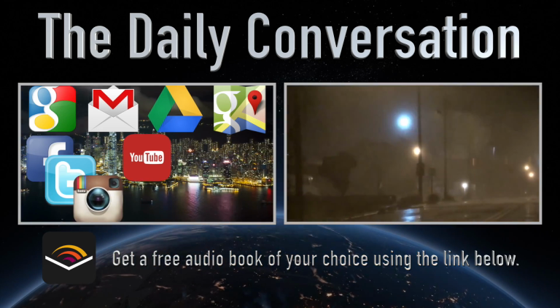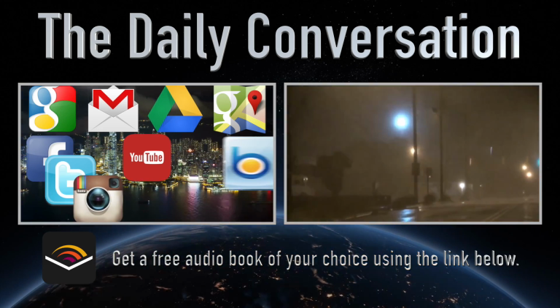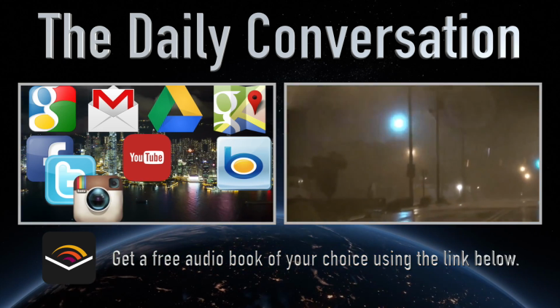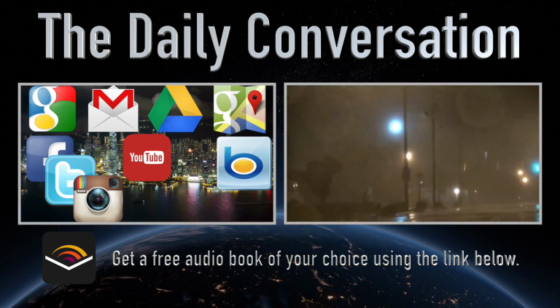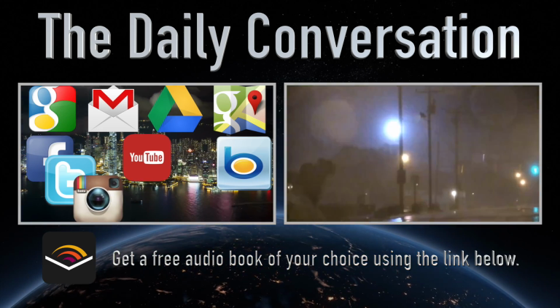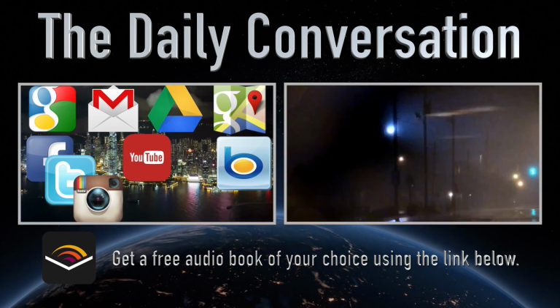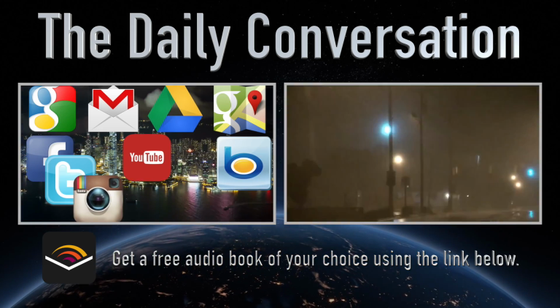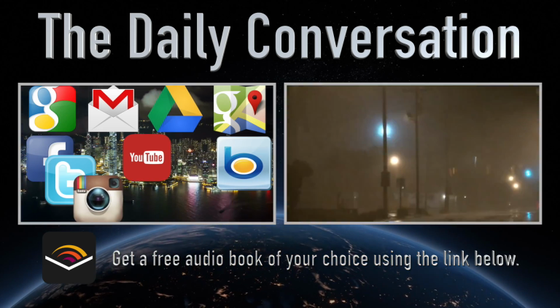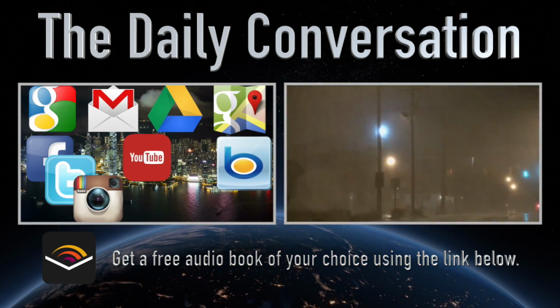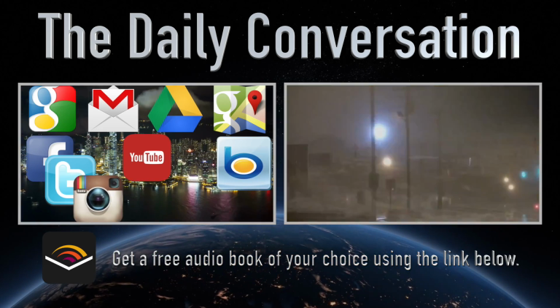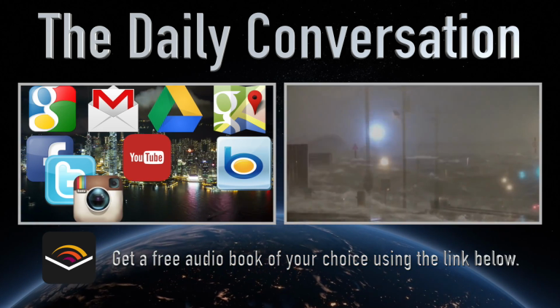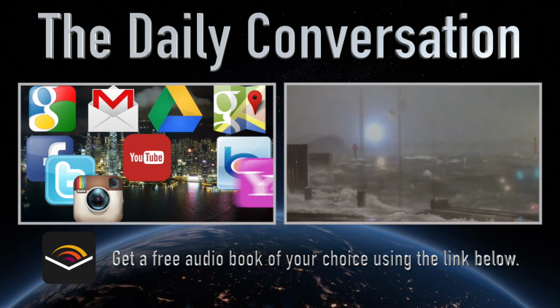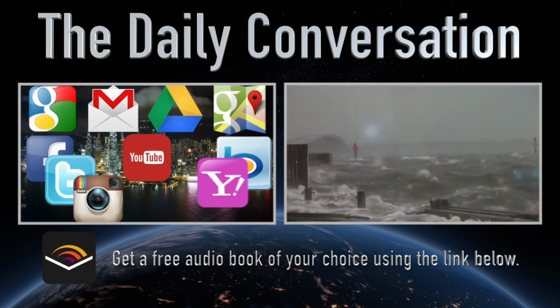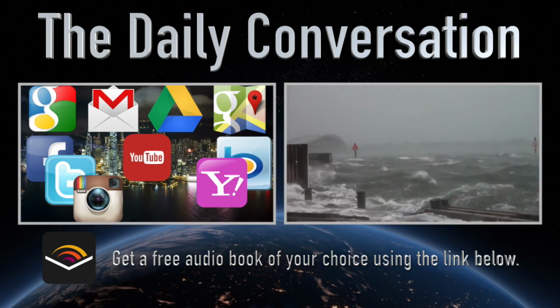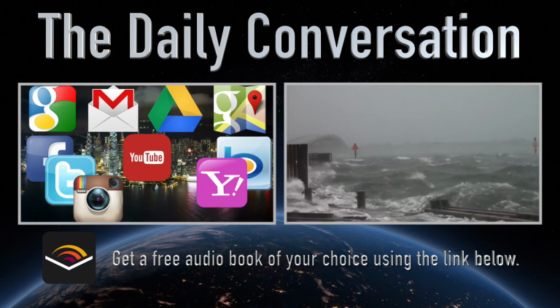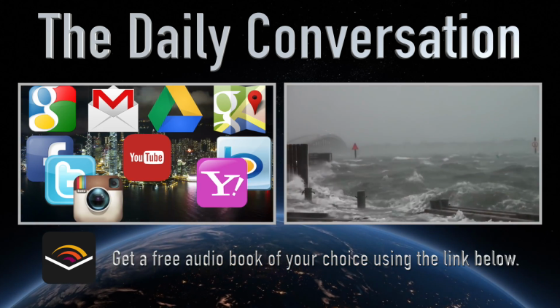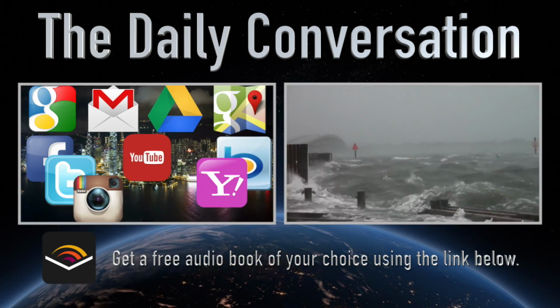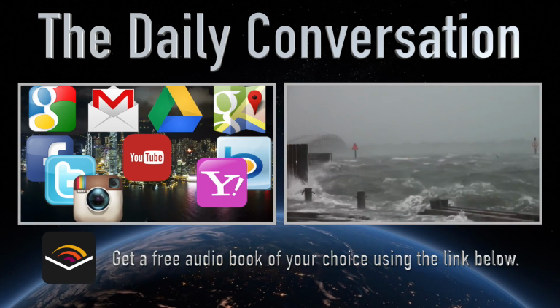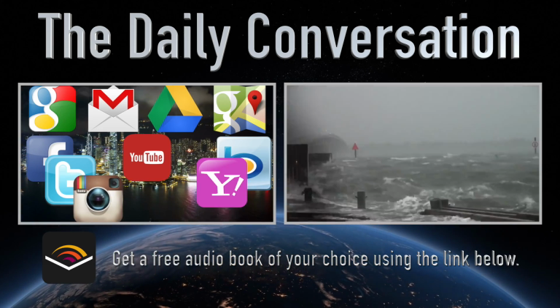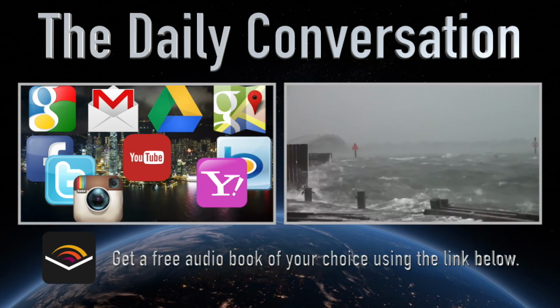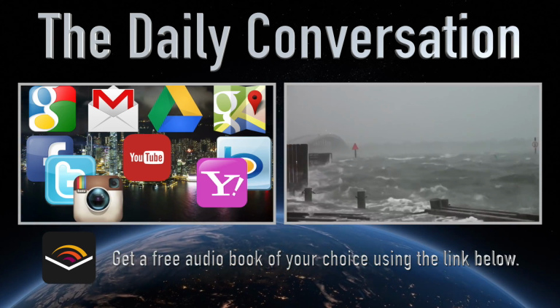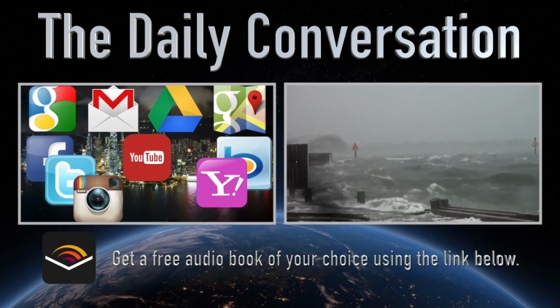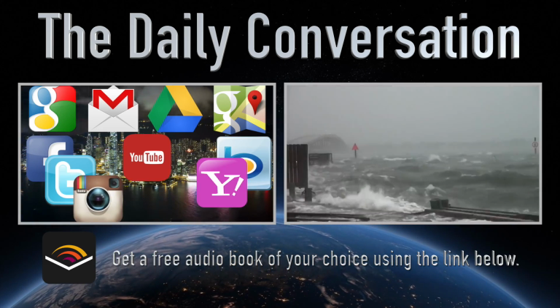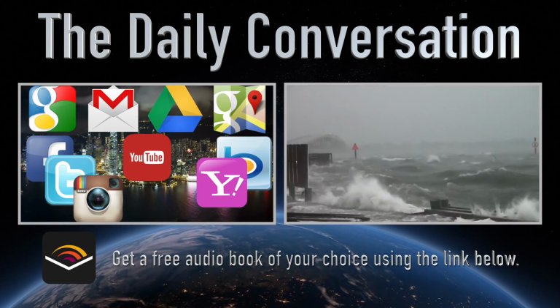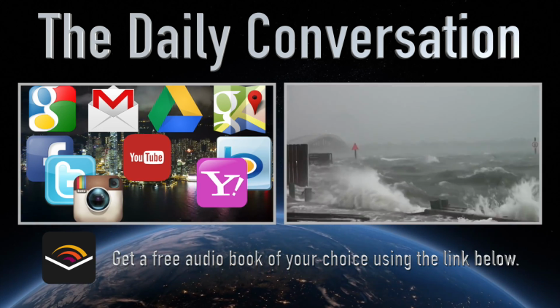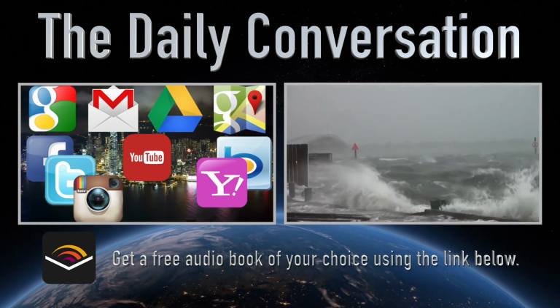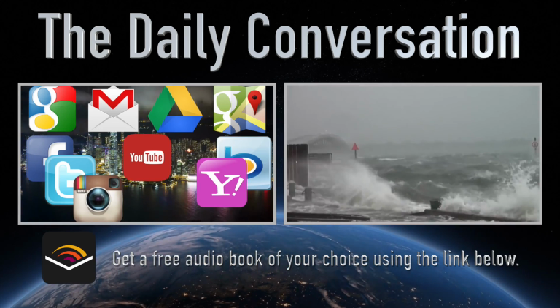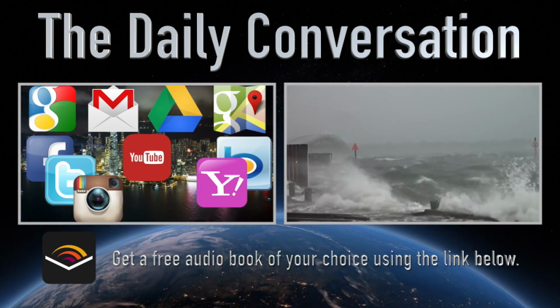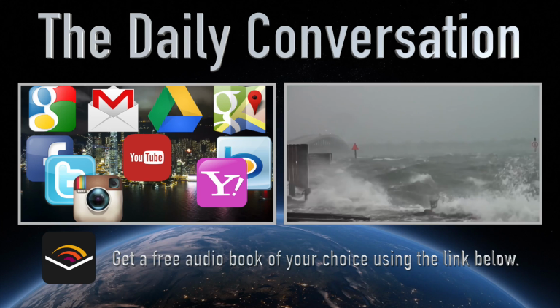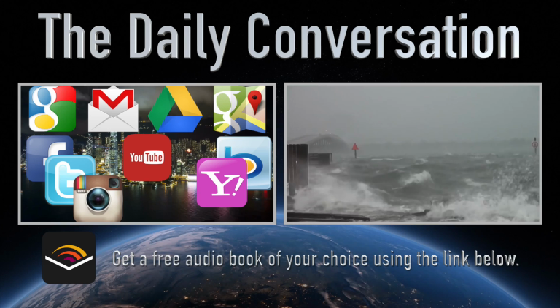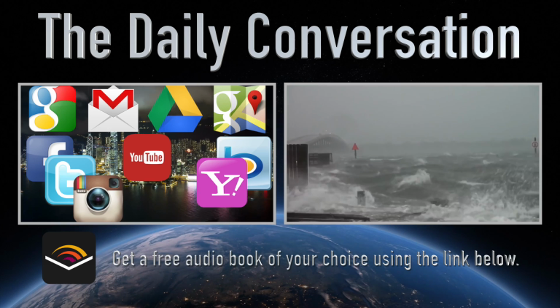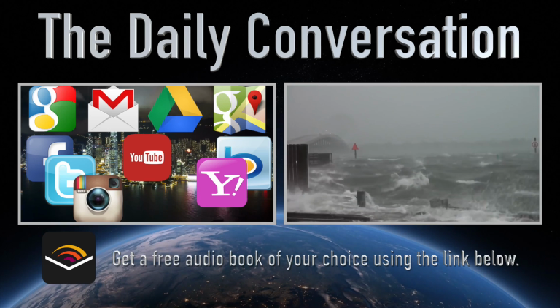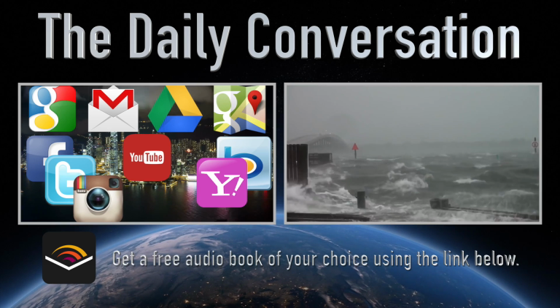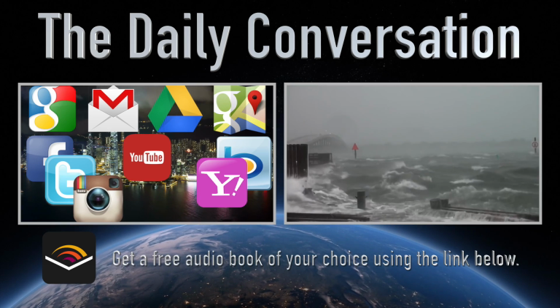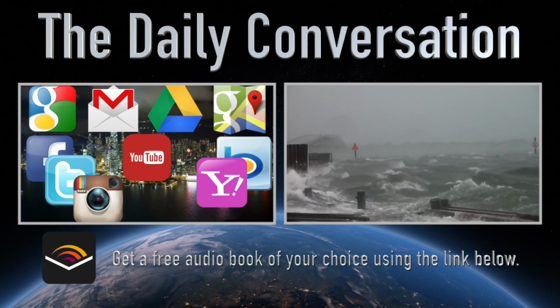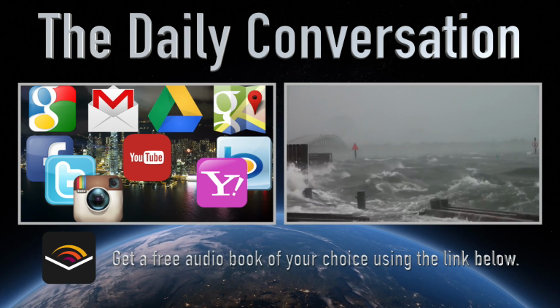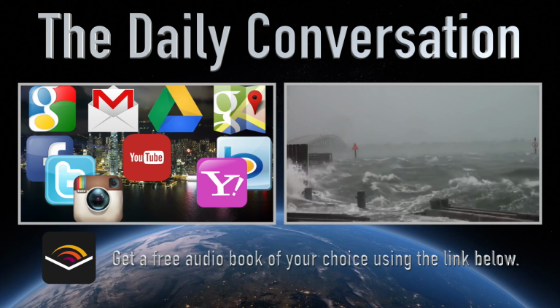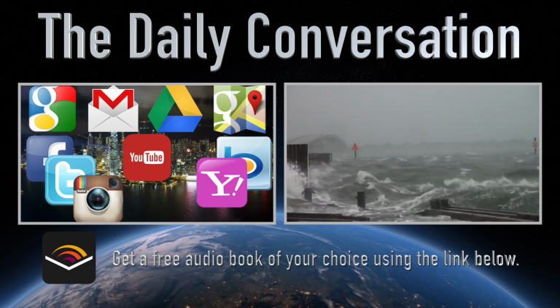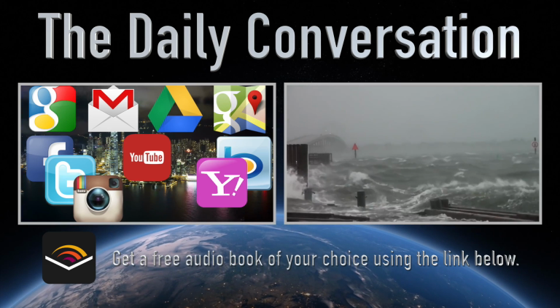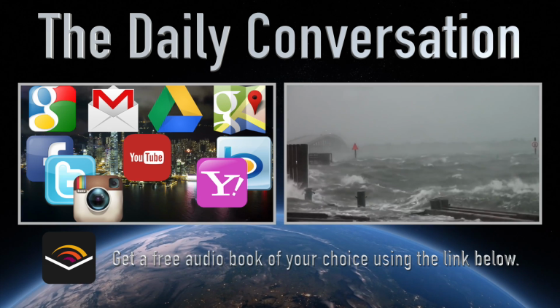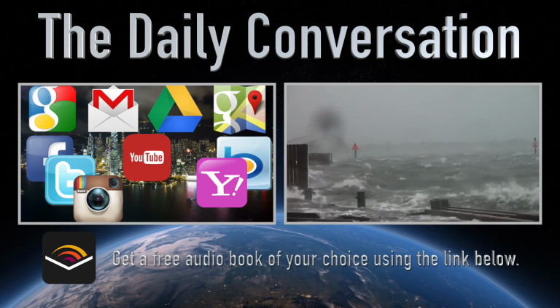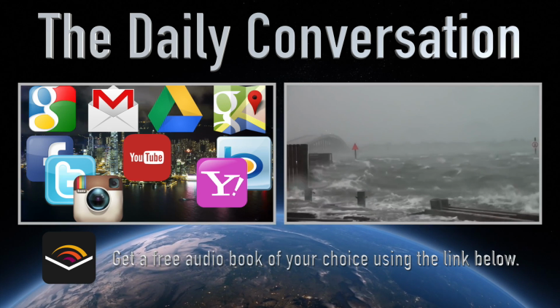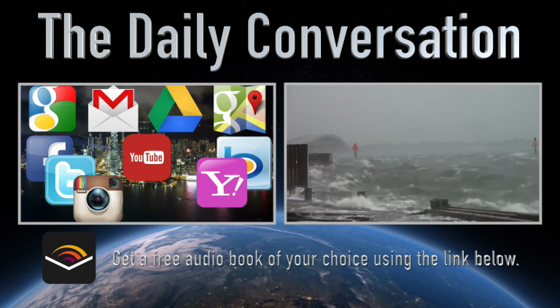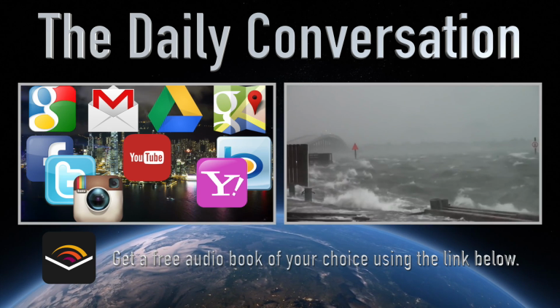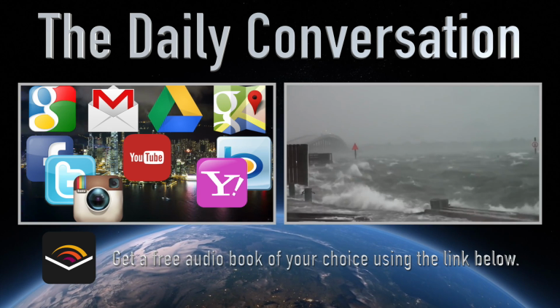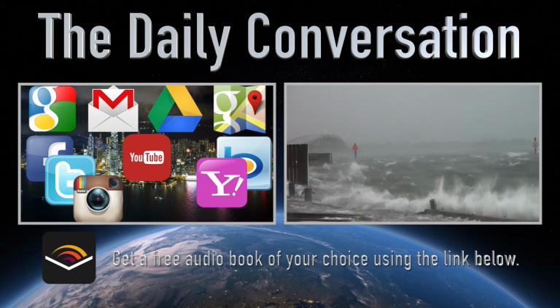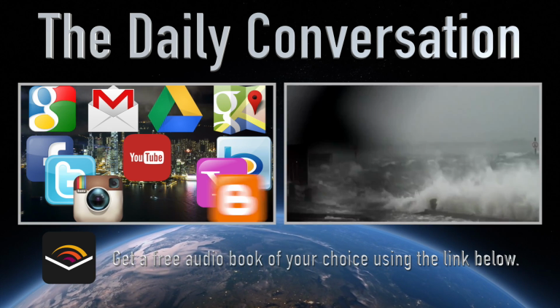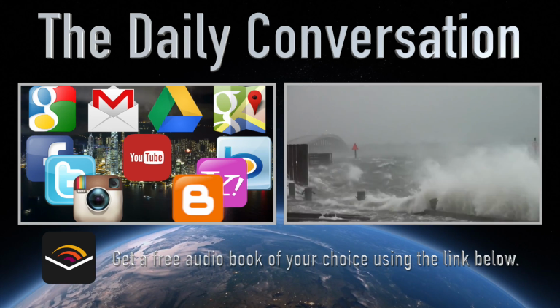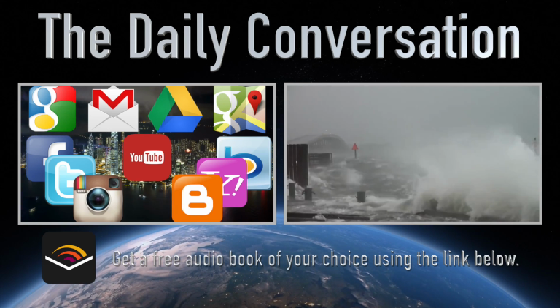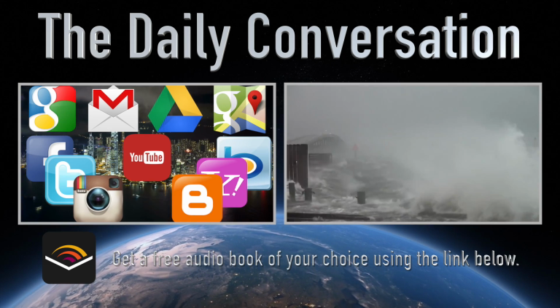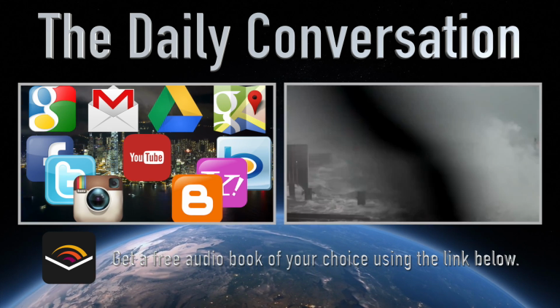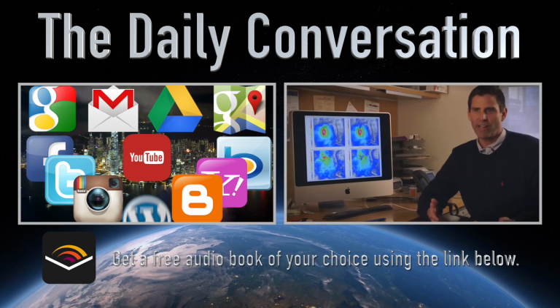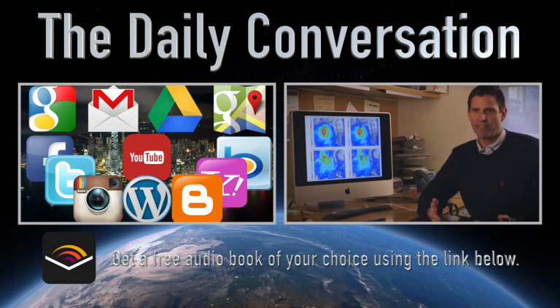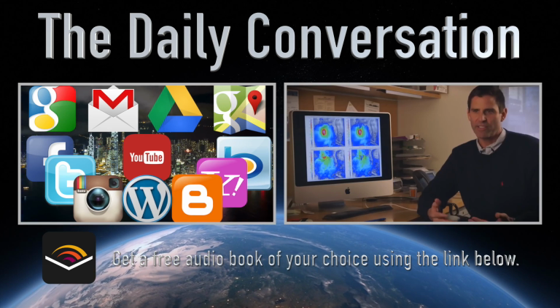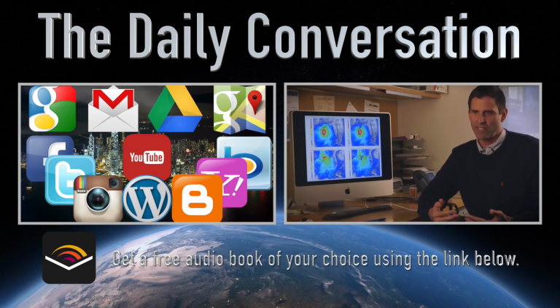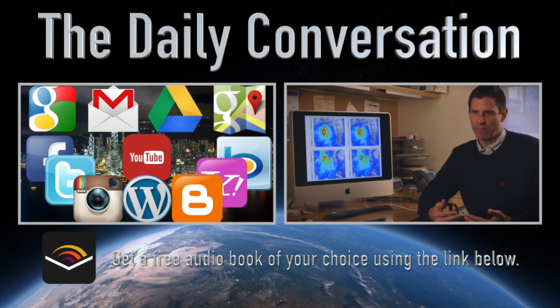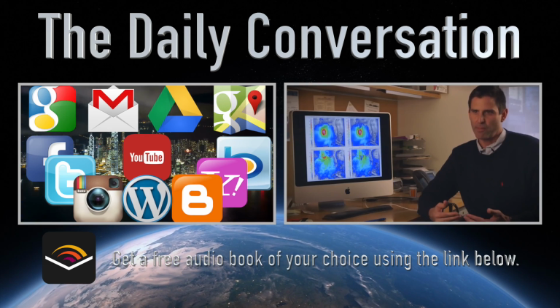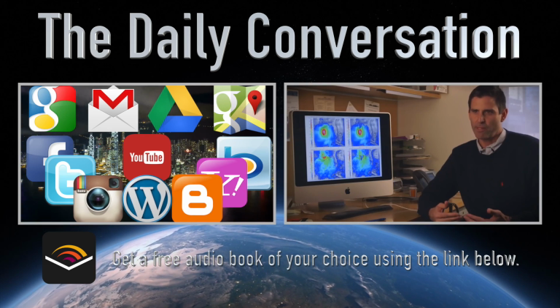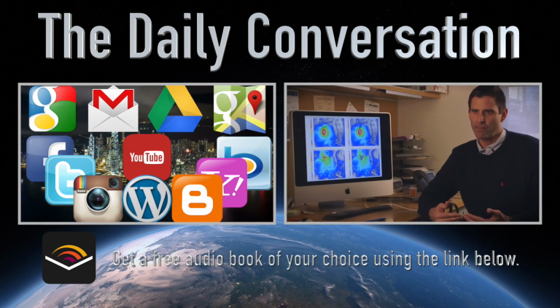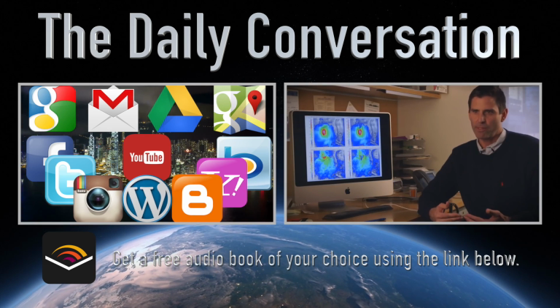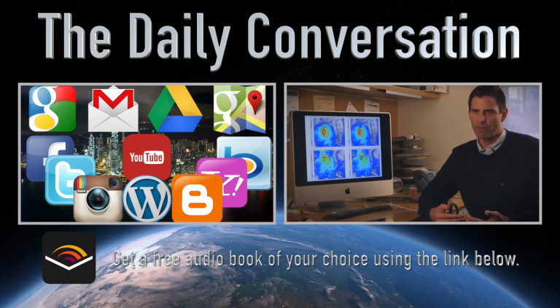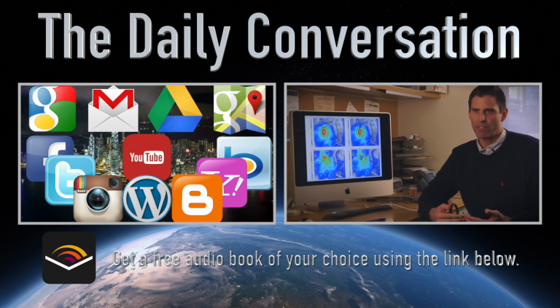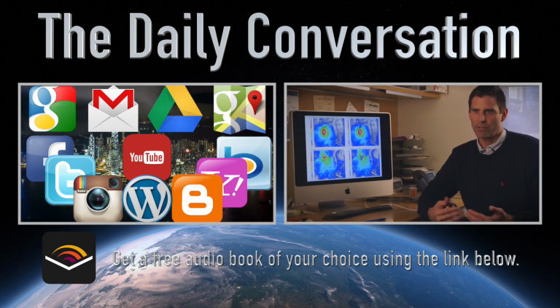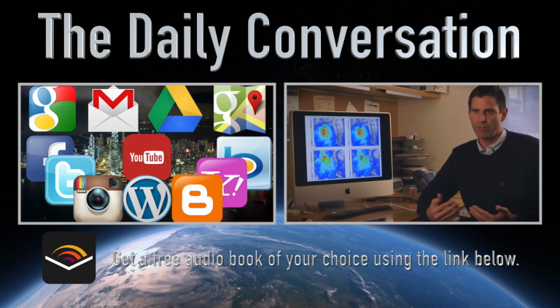This video was co-created with my brother, Brendan Plank. Until next time, for The Daily Conversation, I'm Bryce.